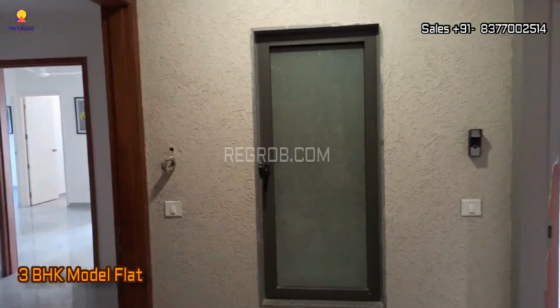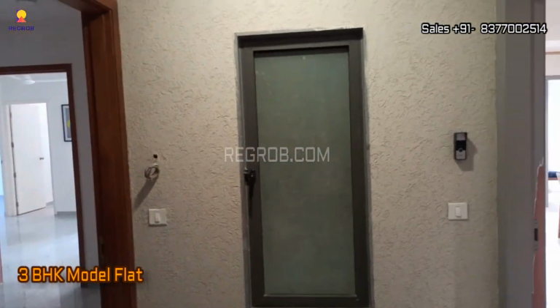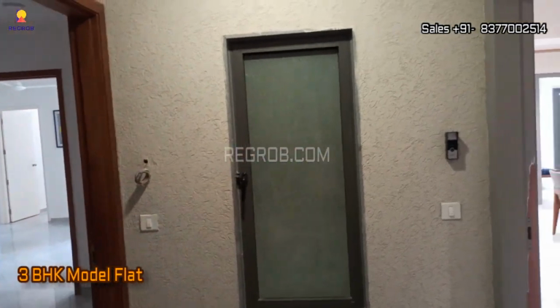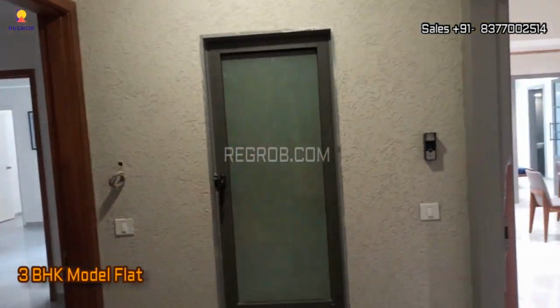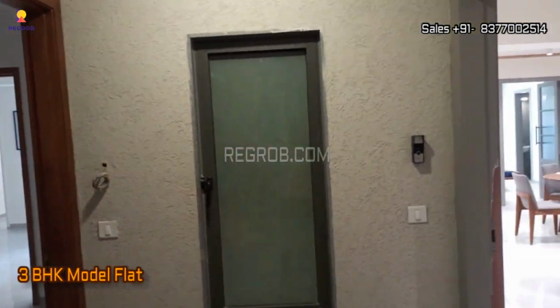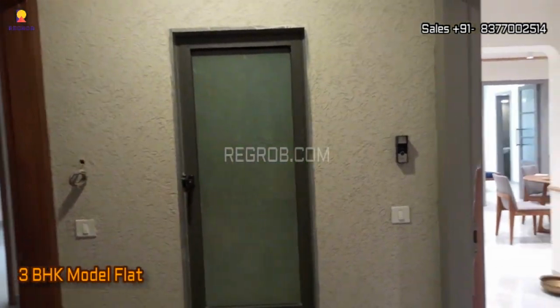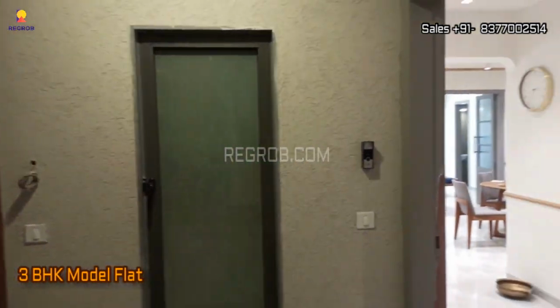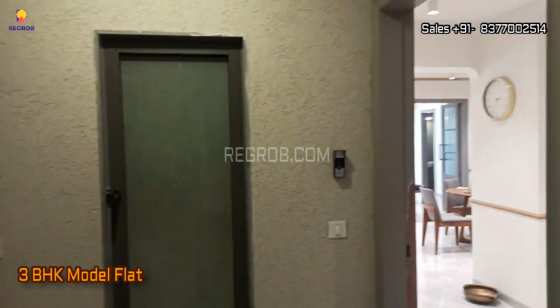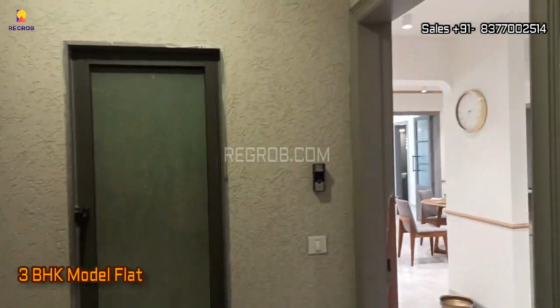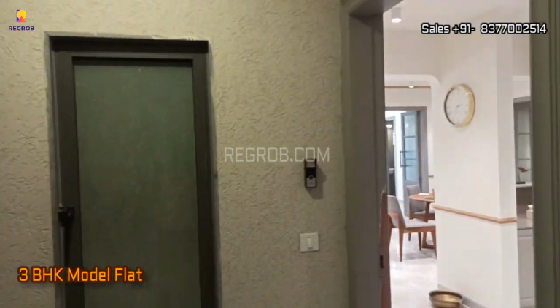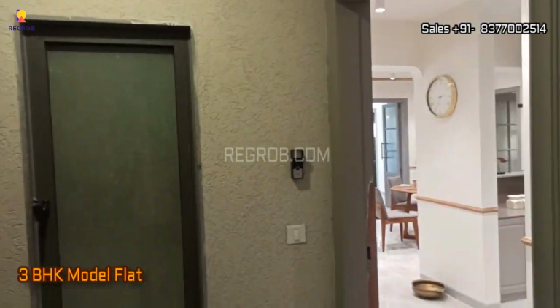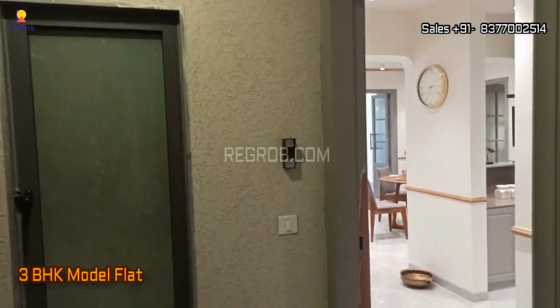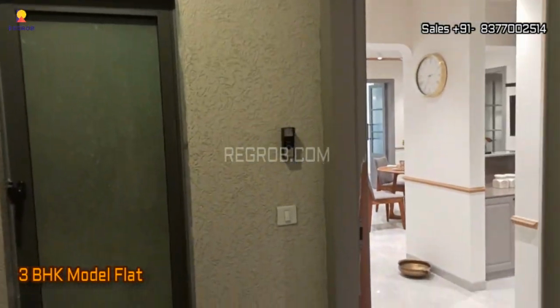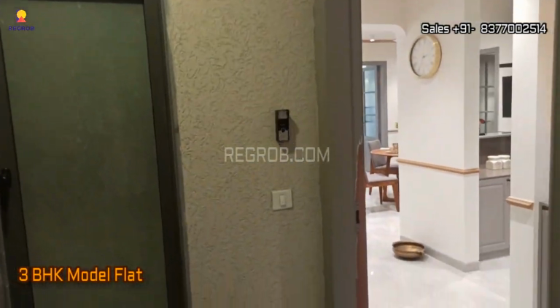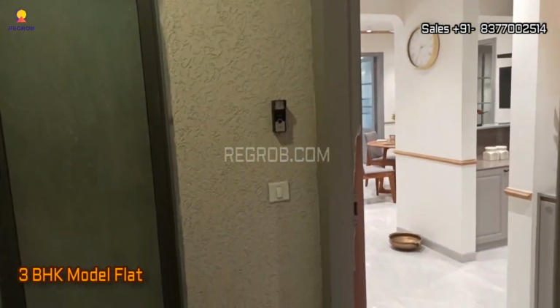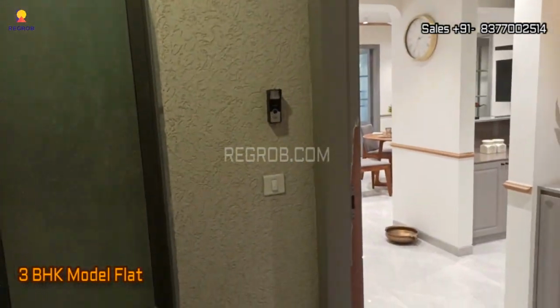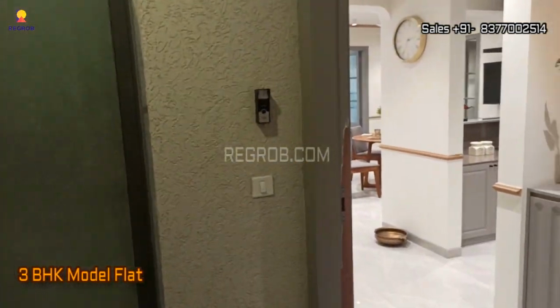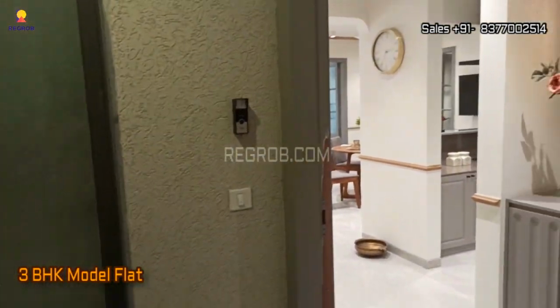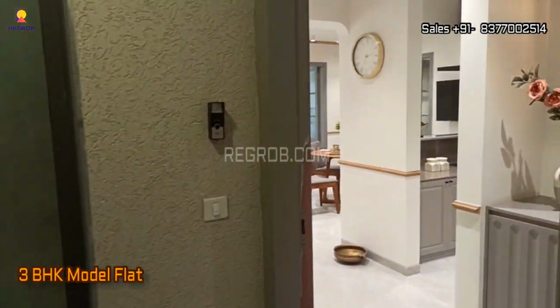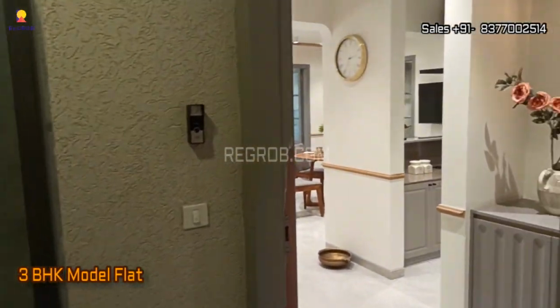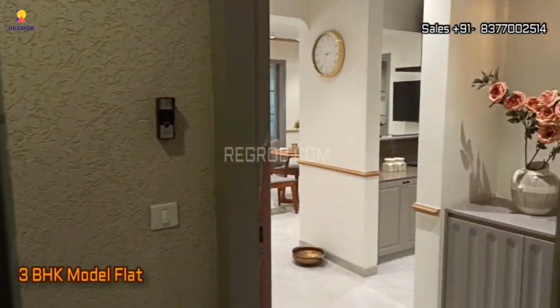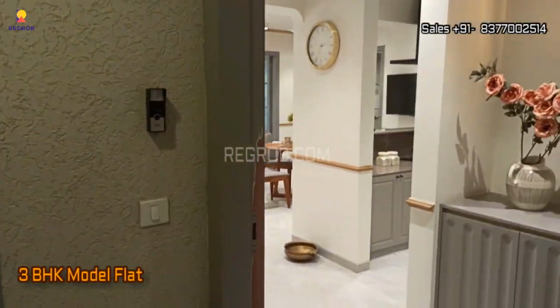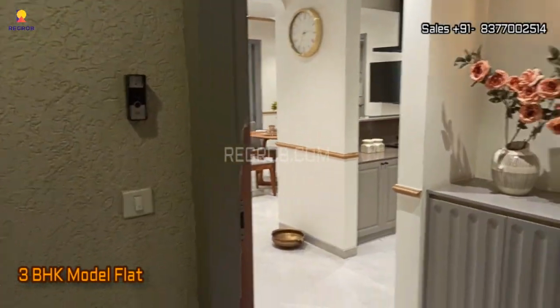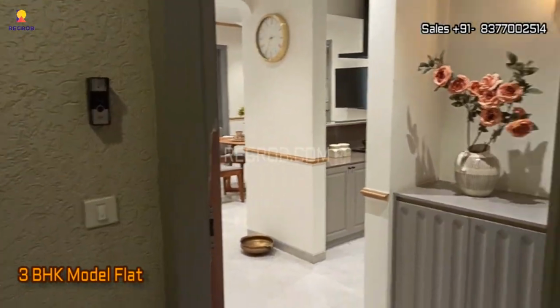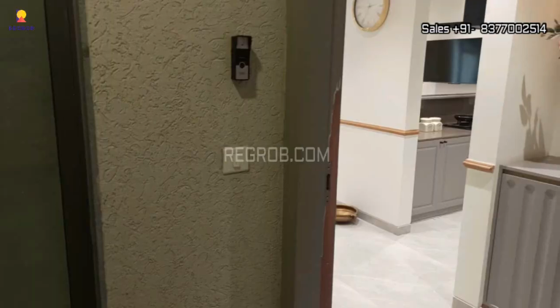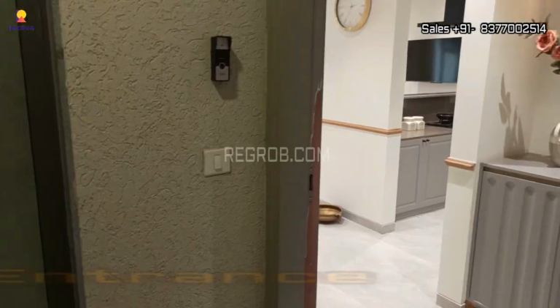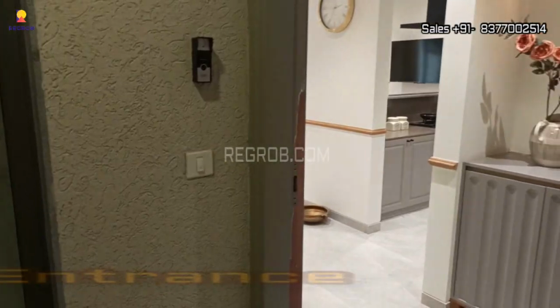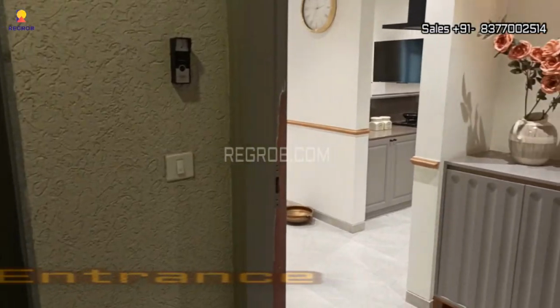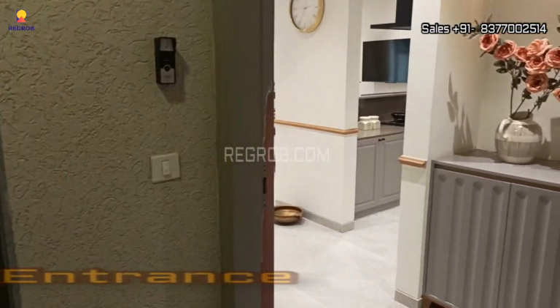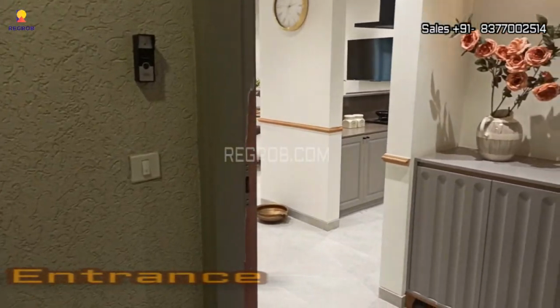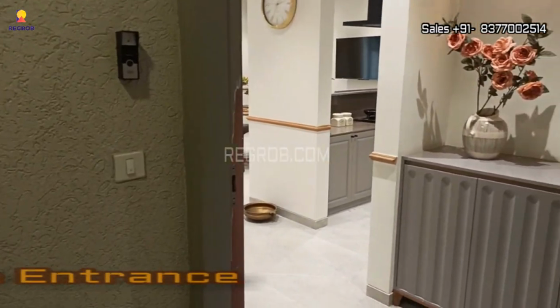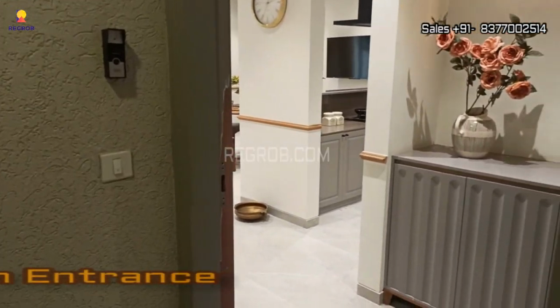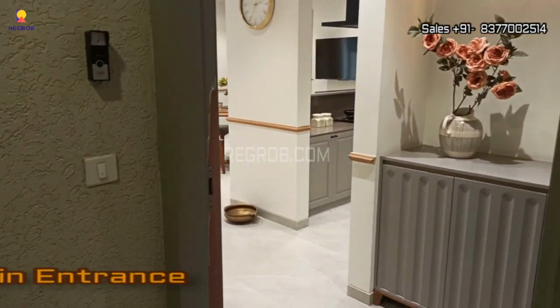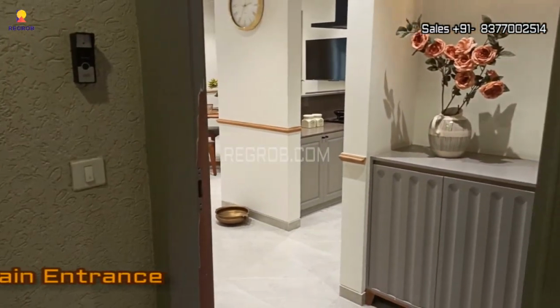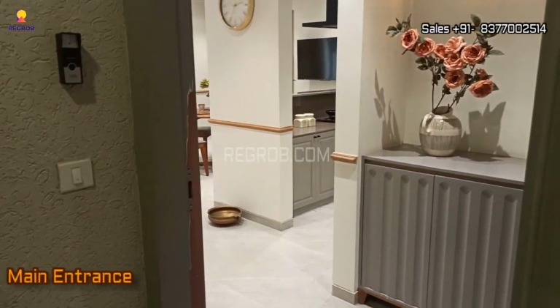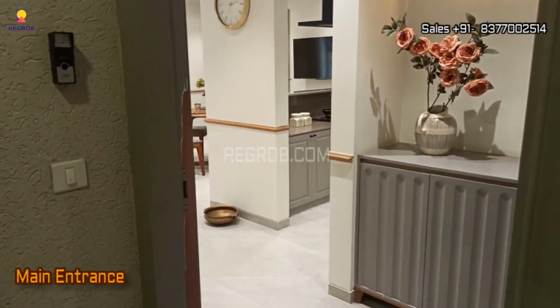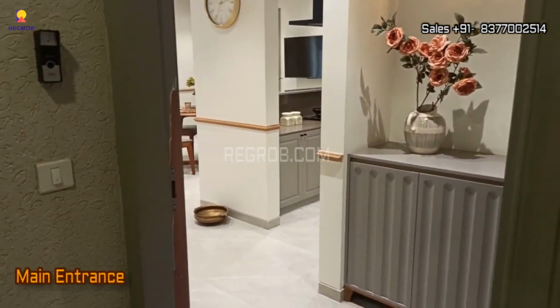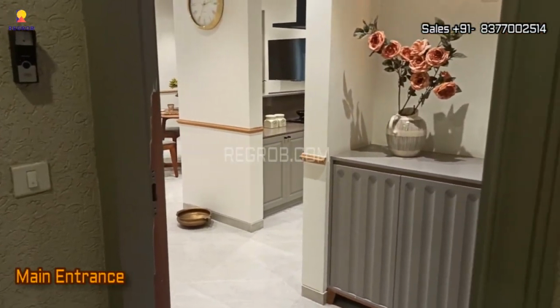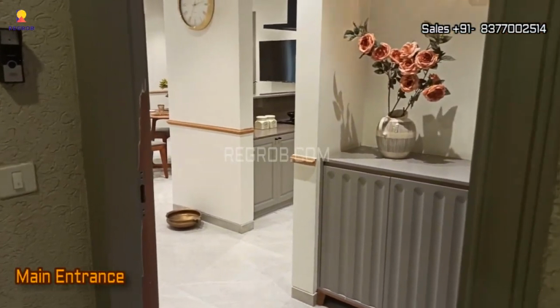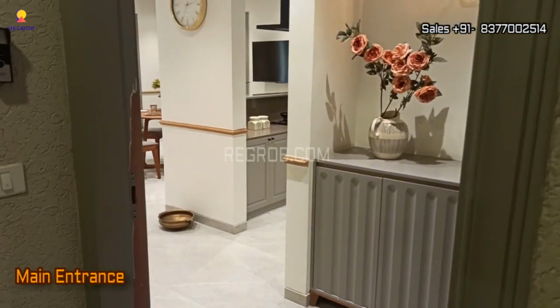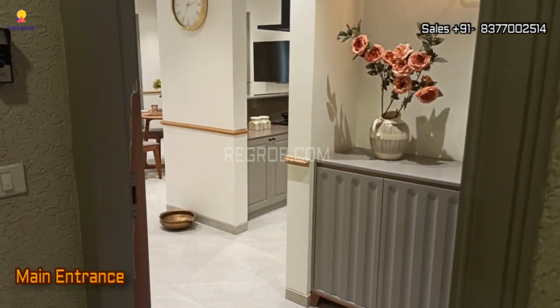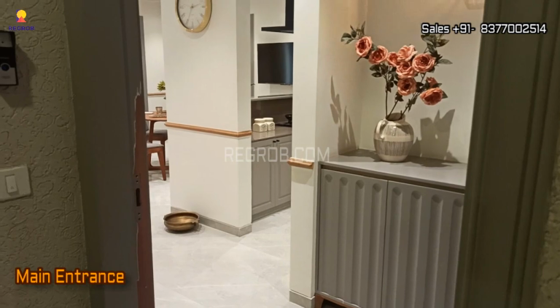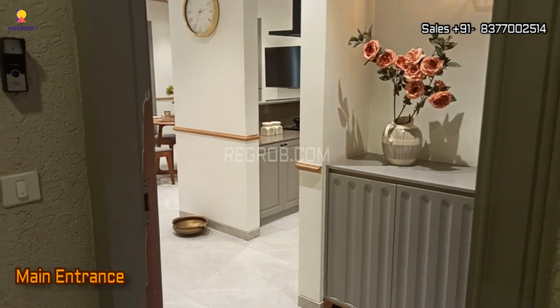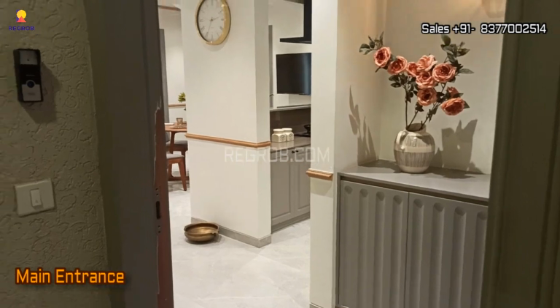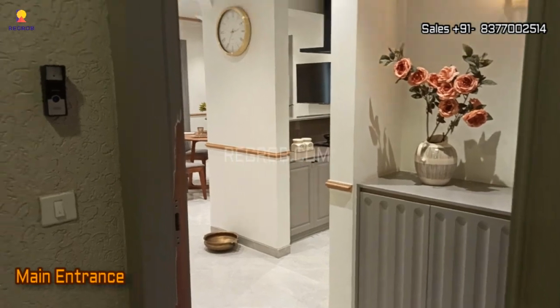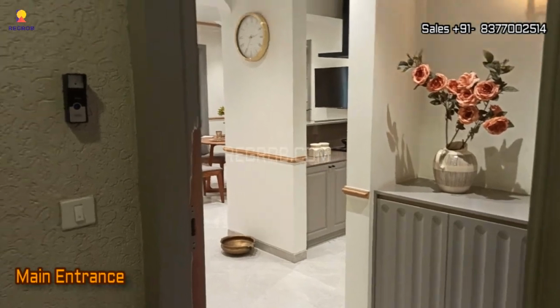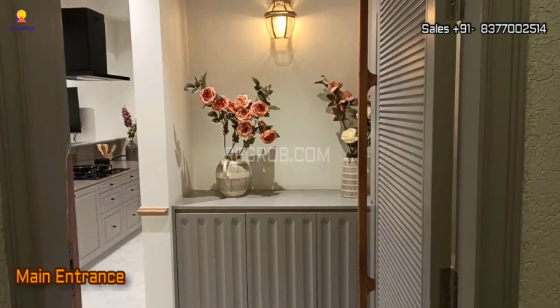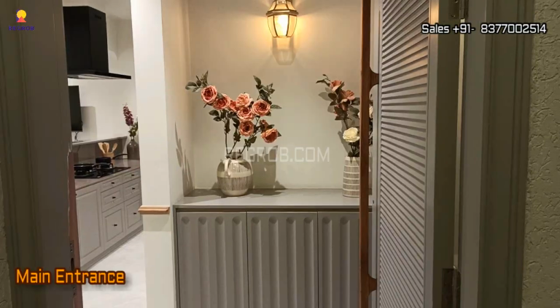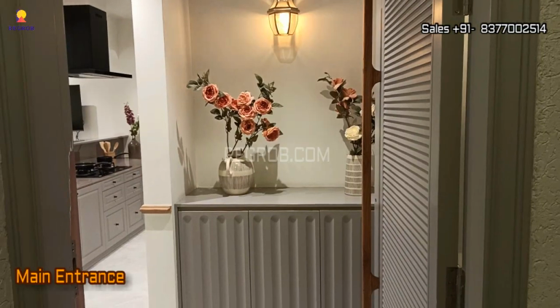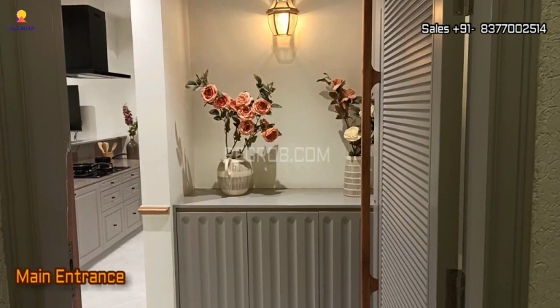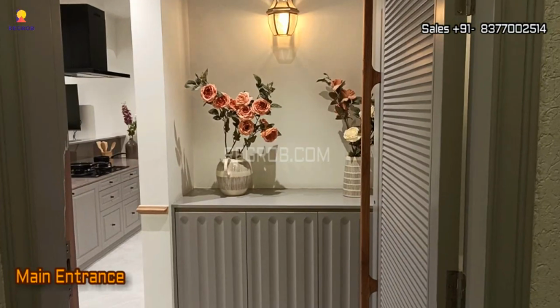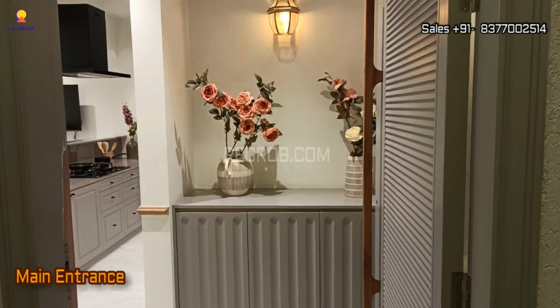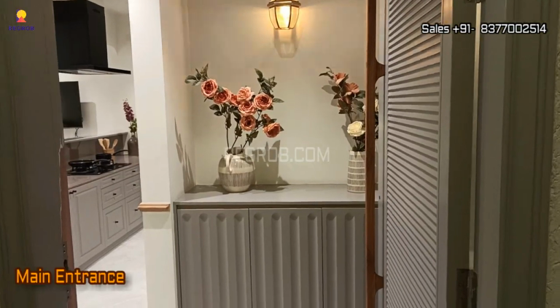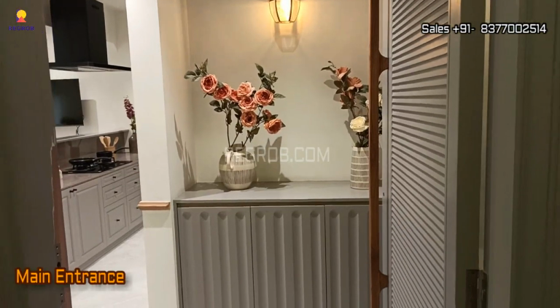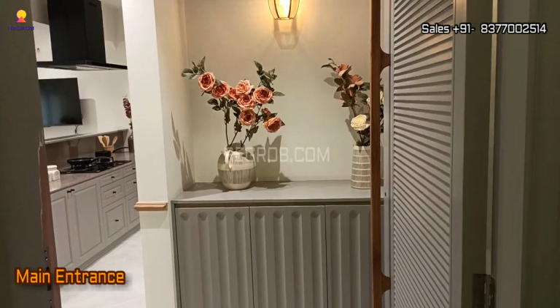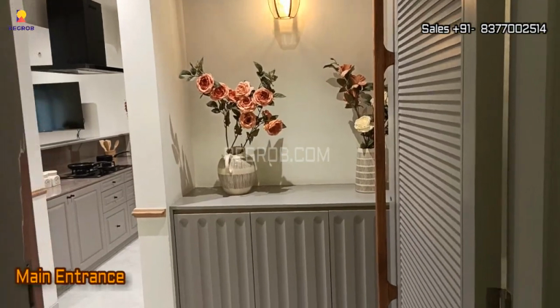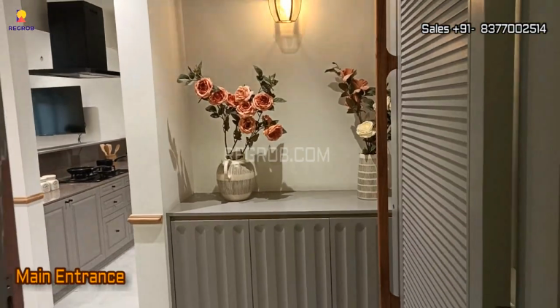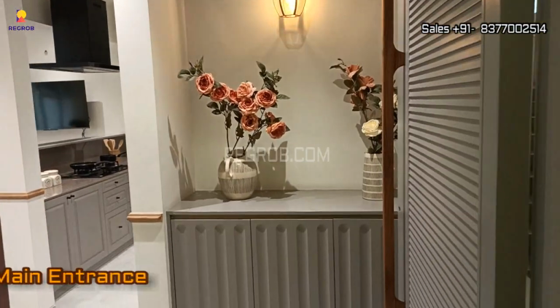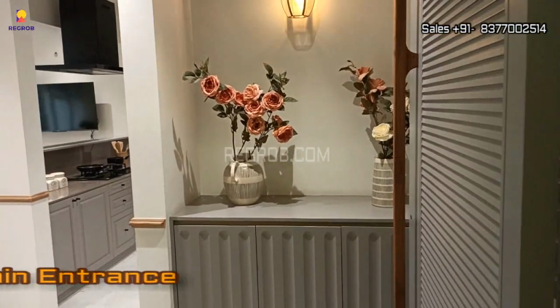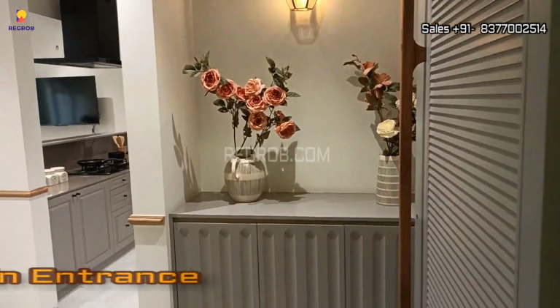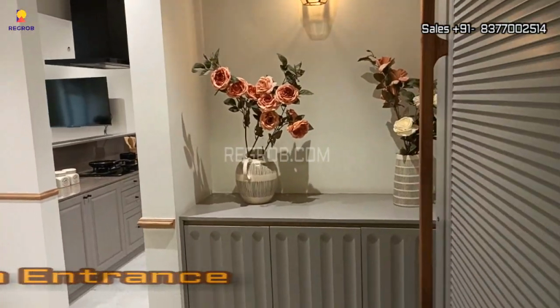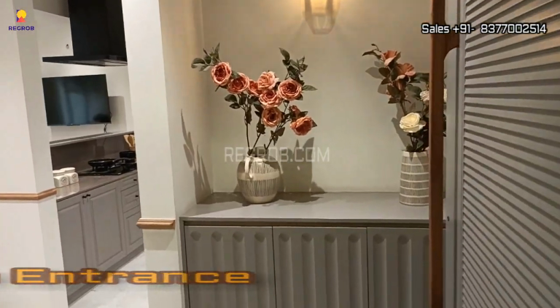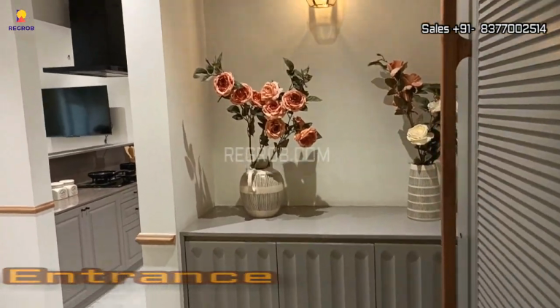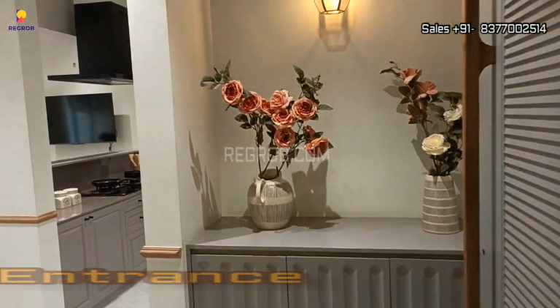We are now in the lobby and we are going to show you a 3 BHK model flat. This is the entrance door, and here you can see the designer entrance lobby.